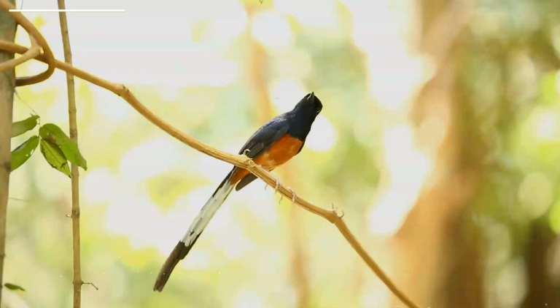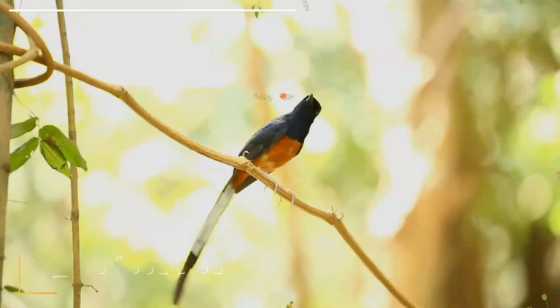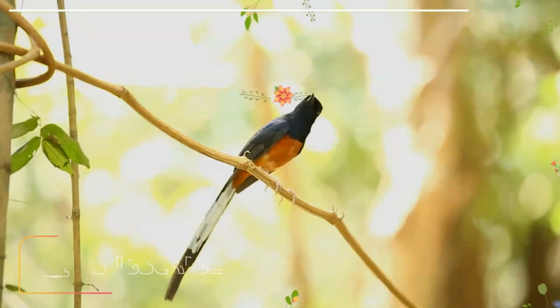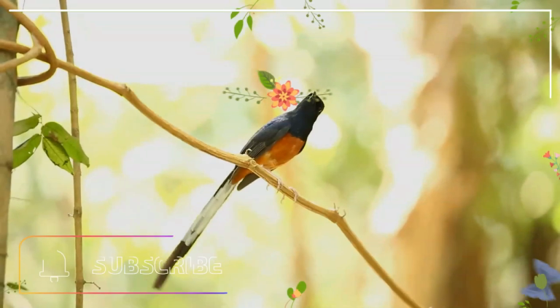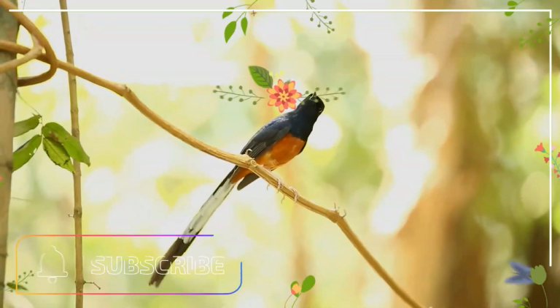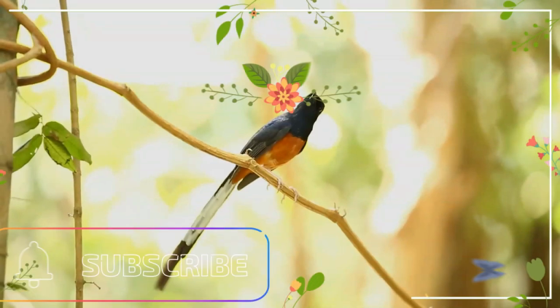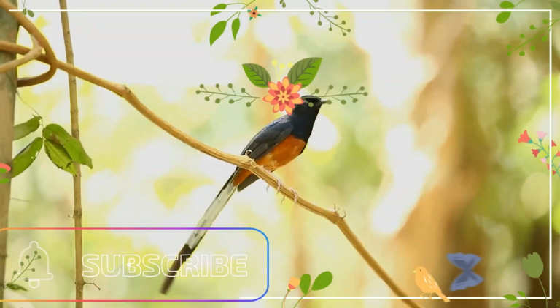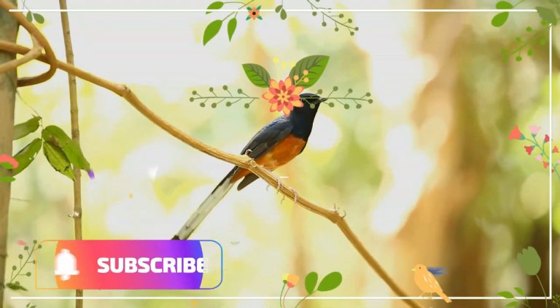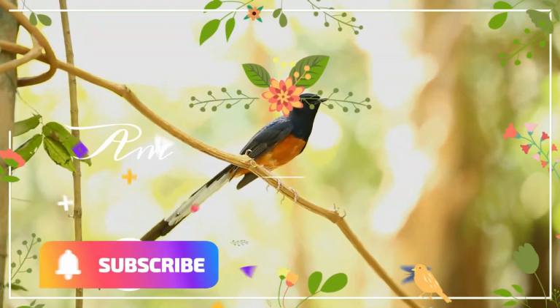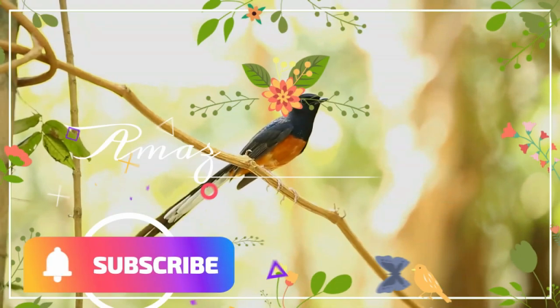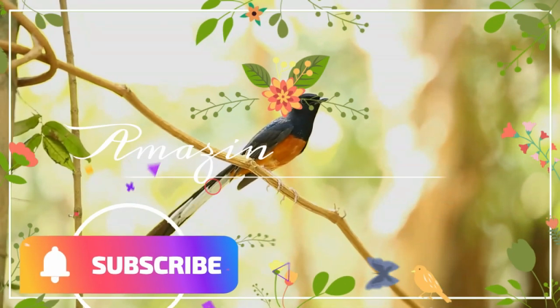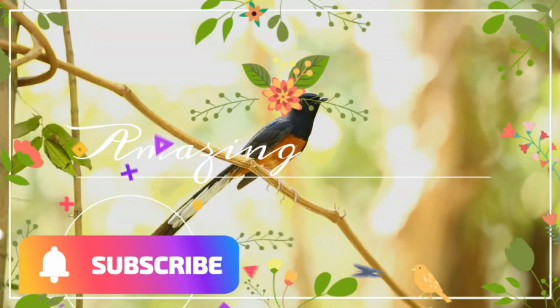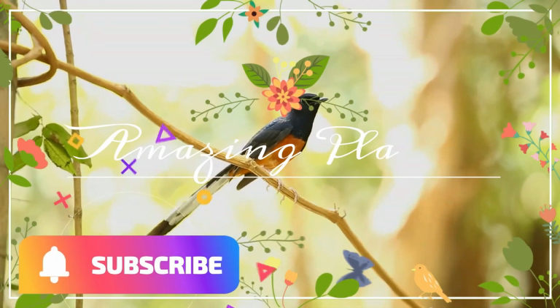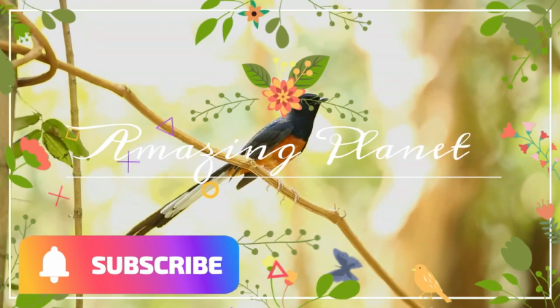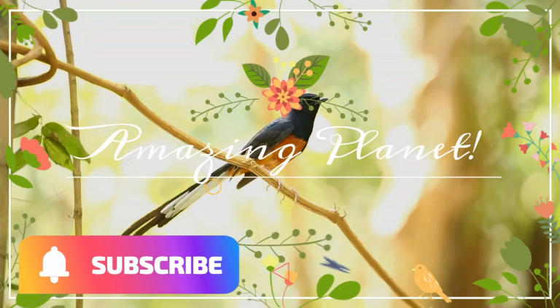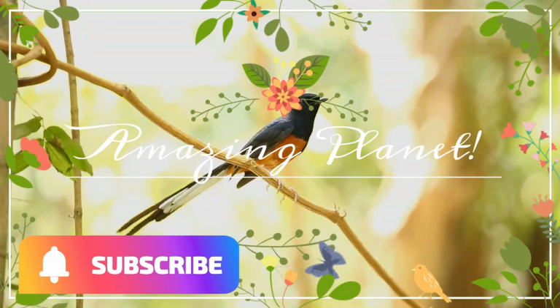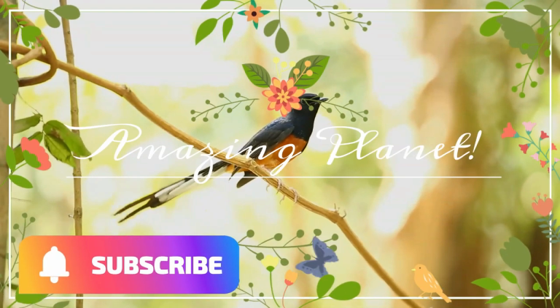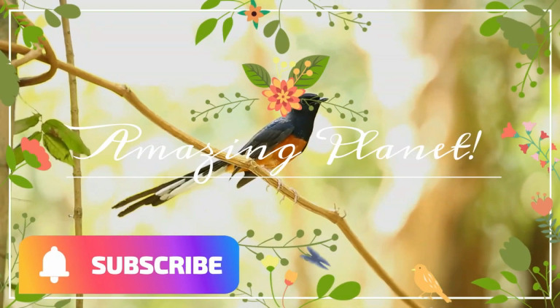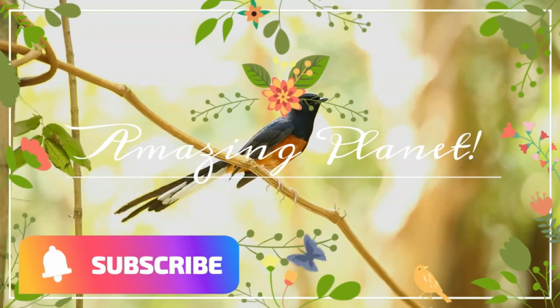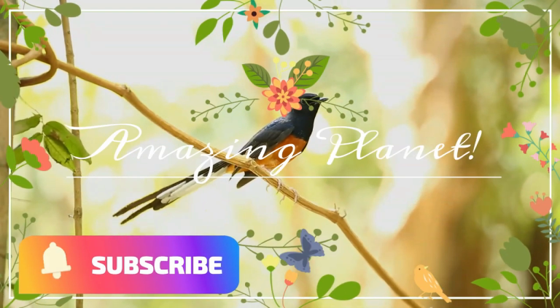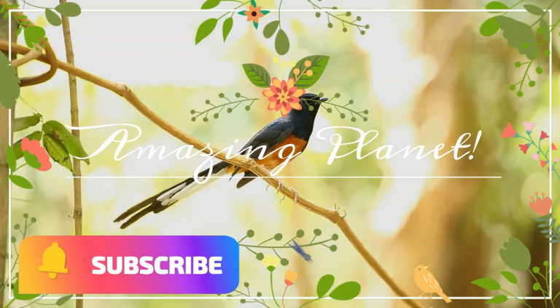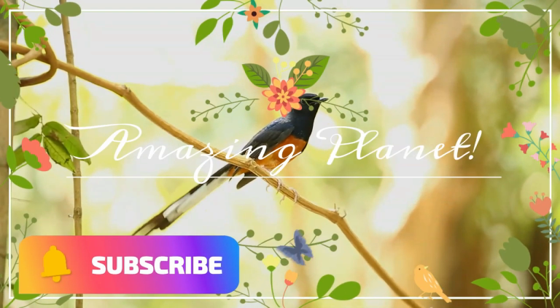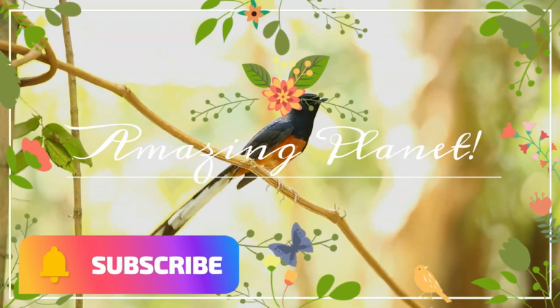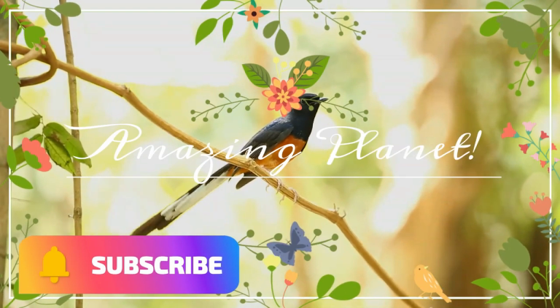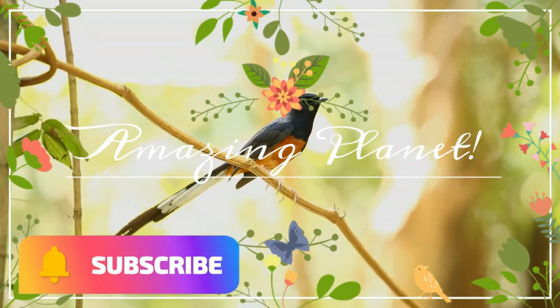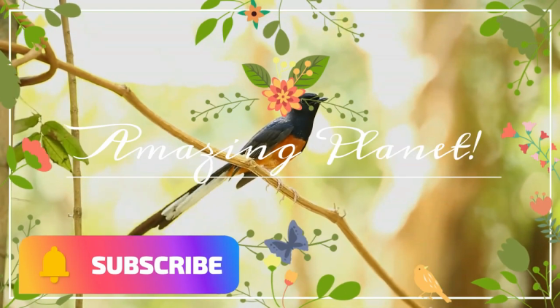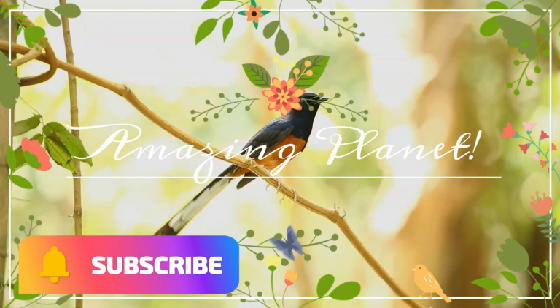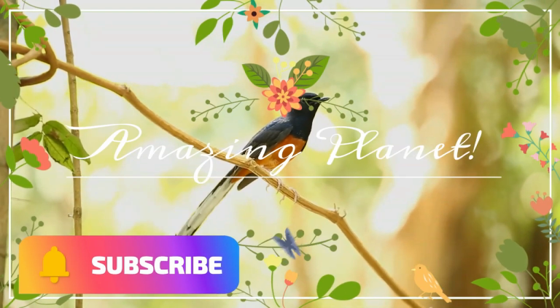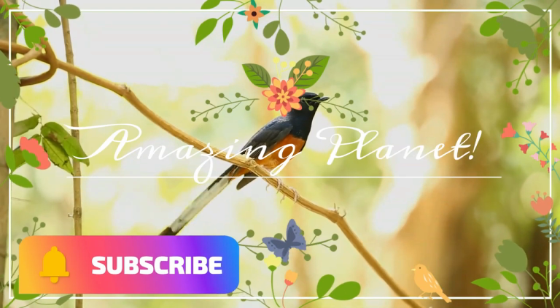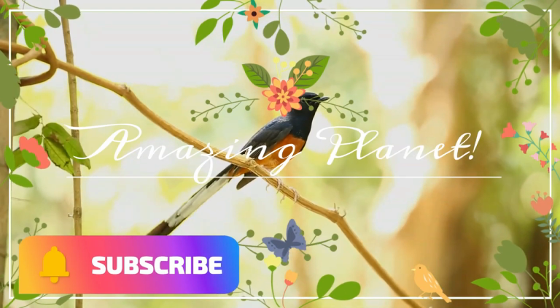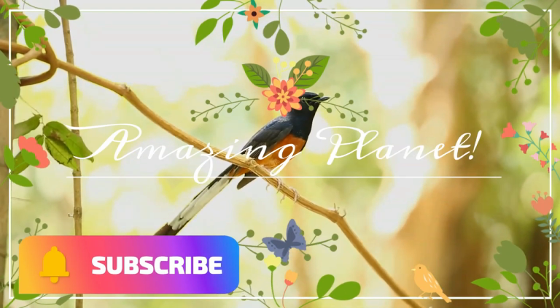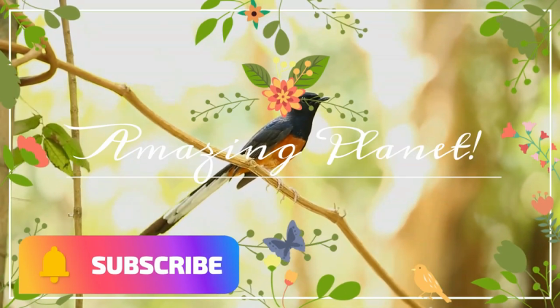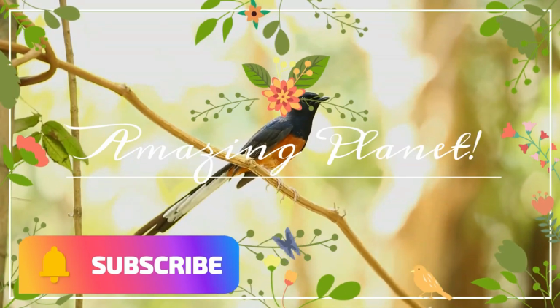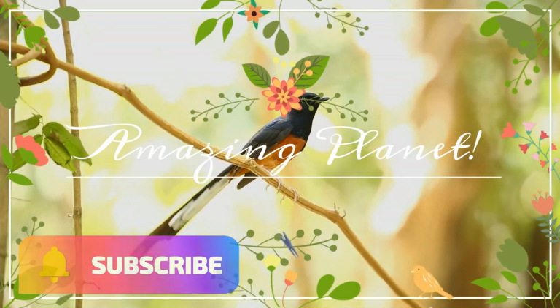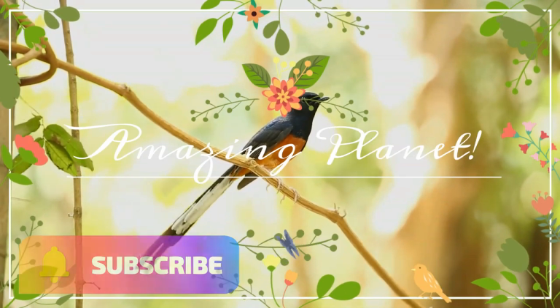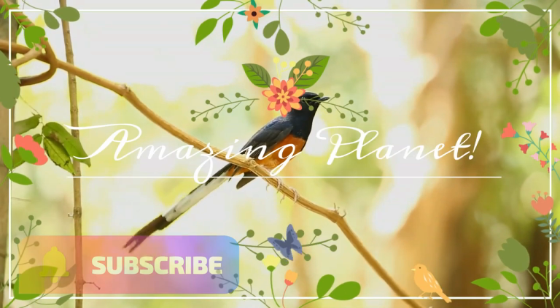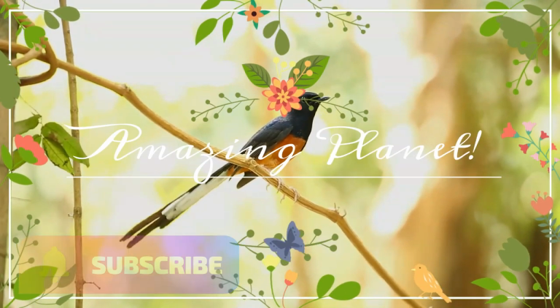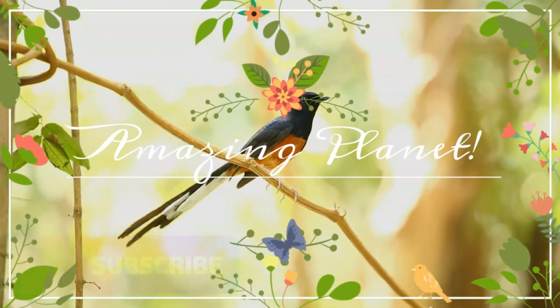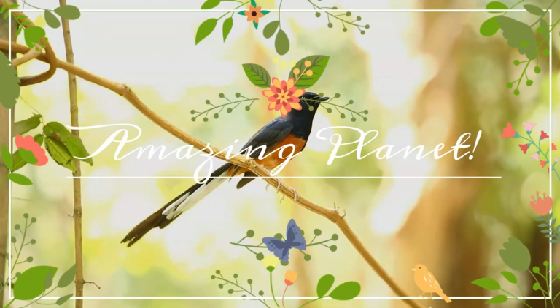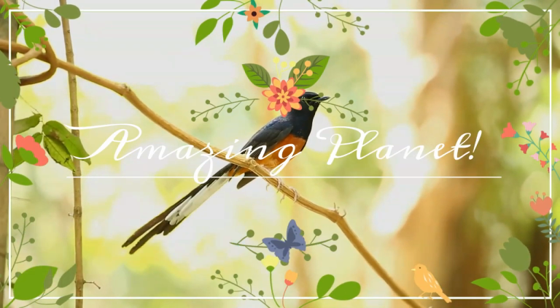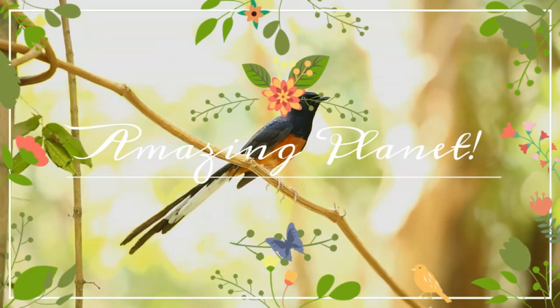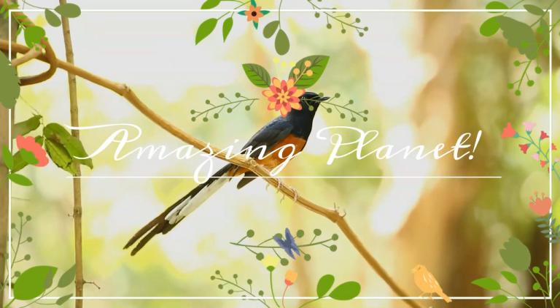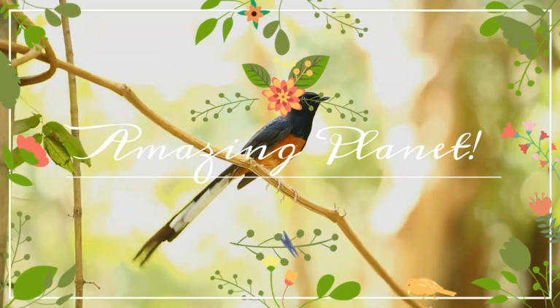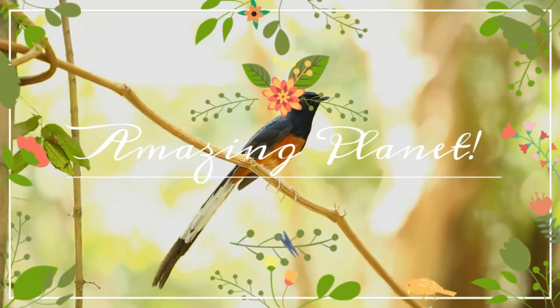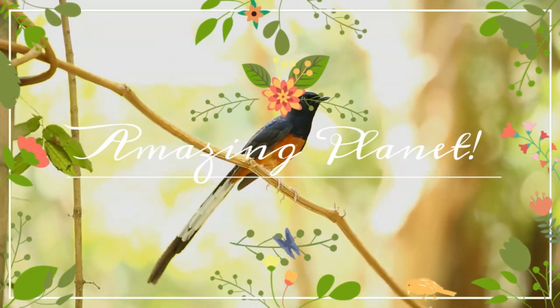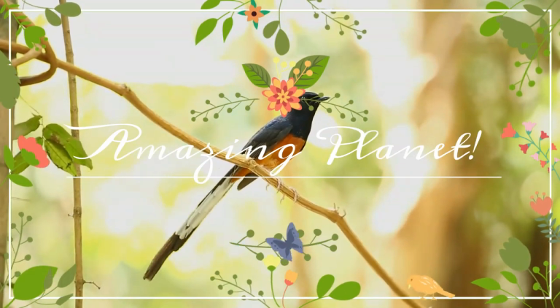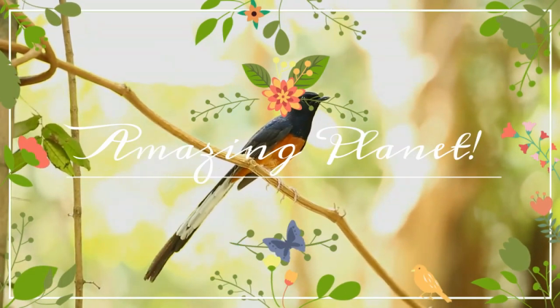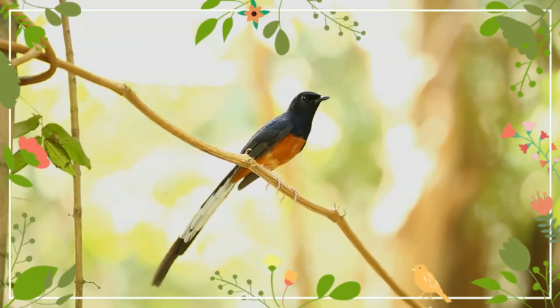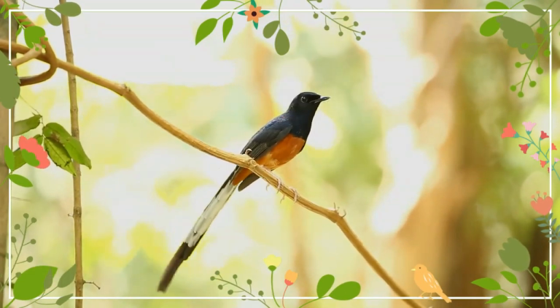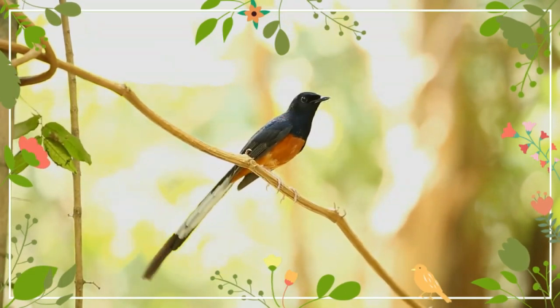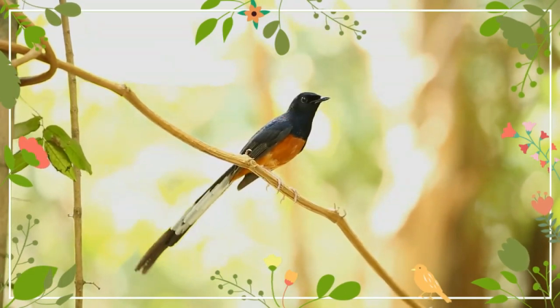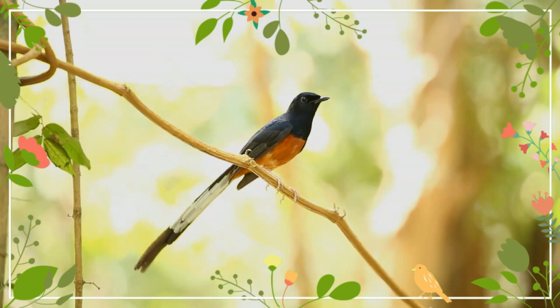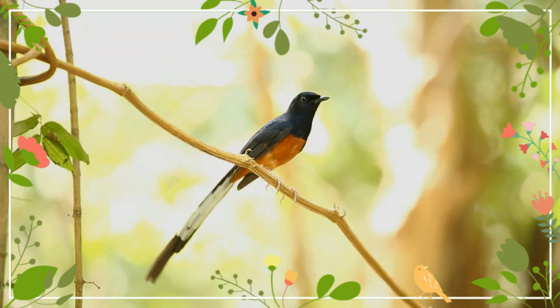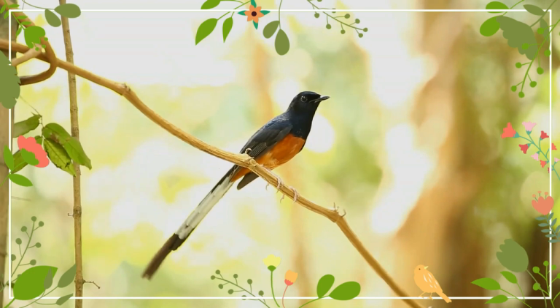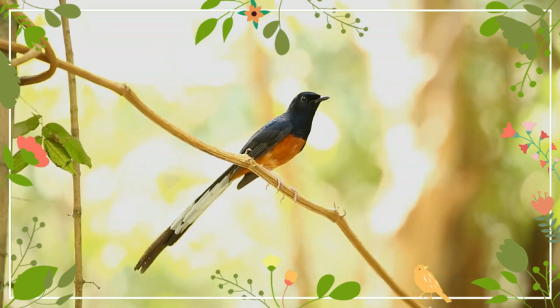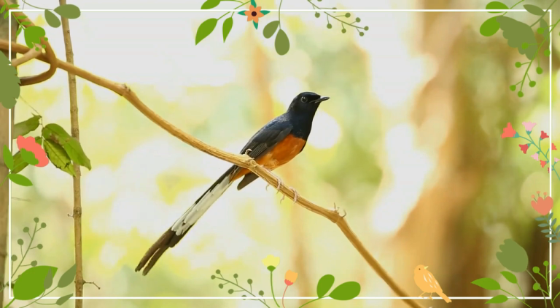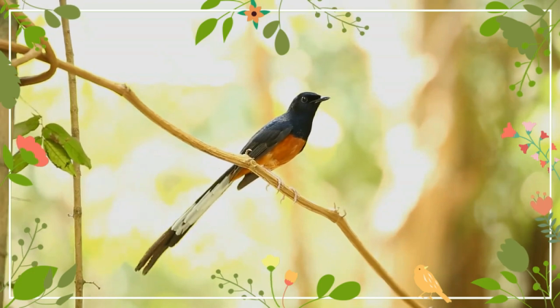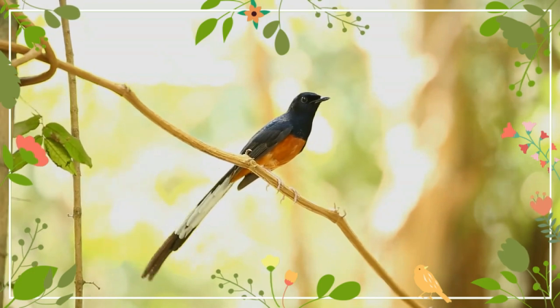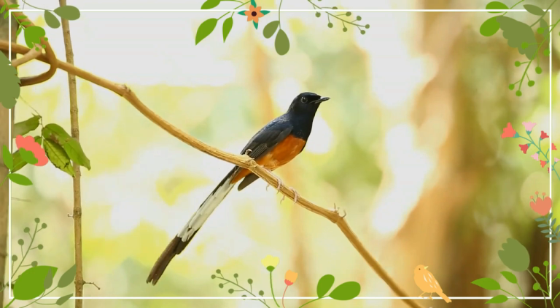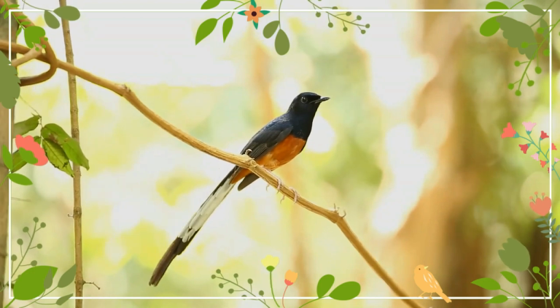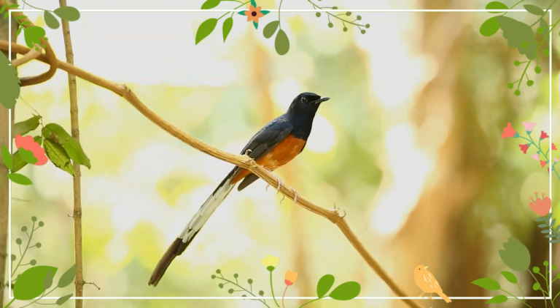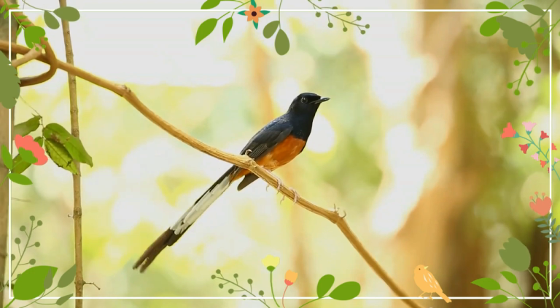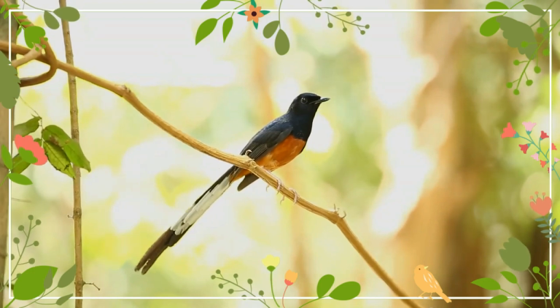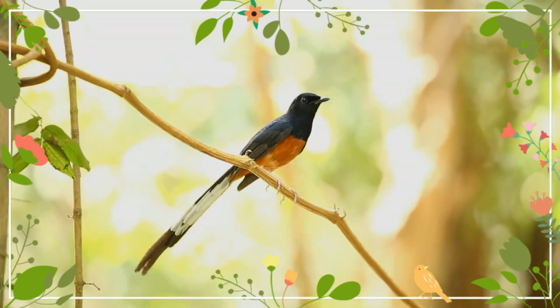Animal world is really exciting. Shall we go on a trip to explore them? Are you ready to join me?